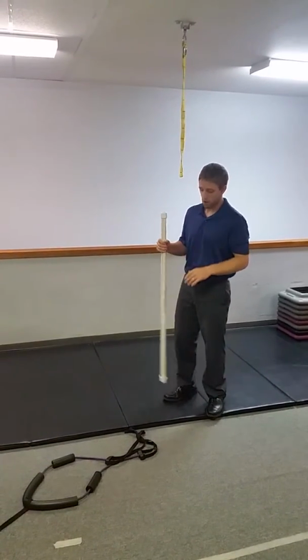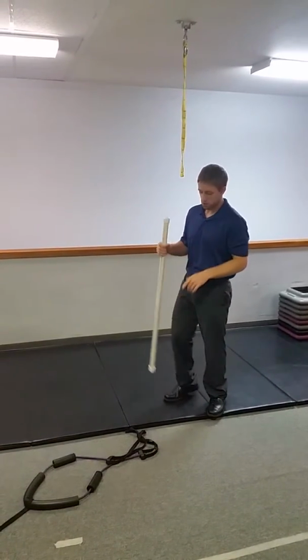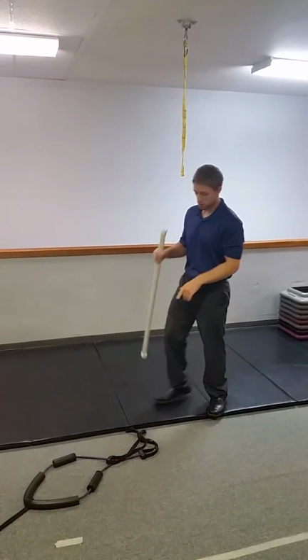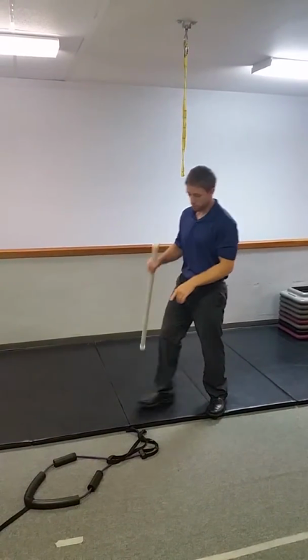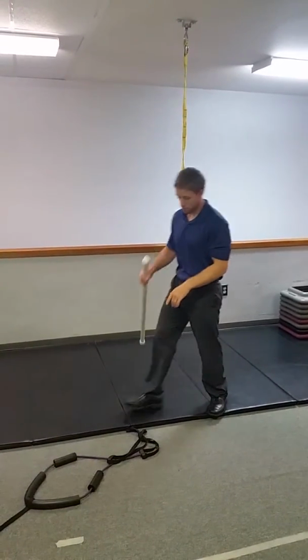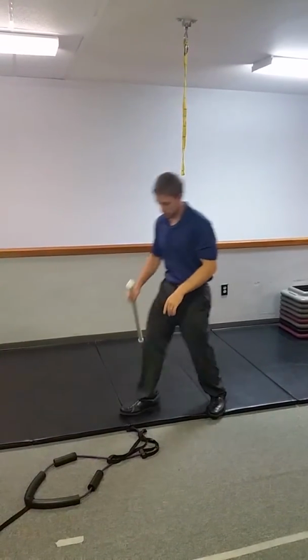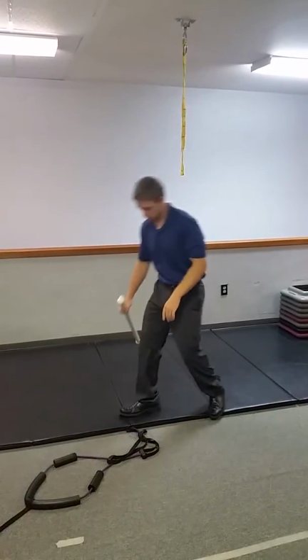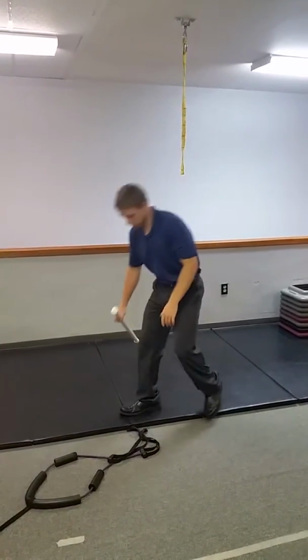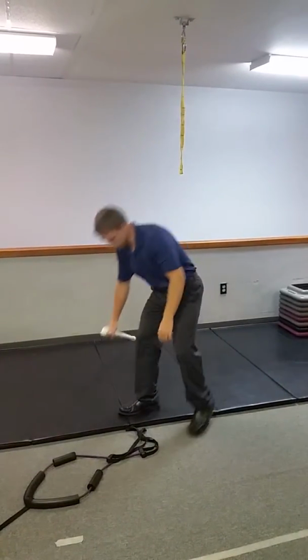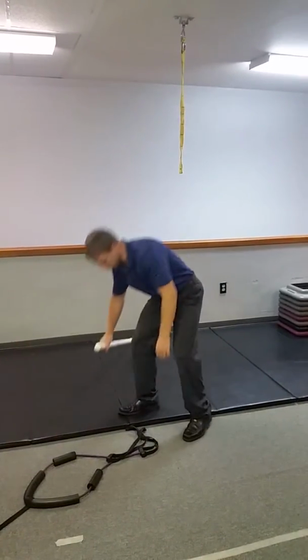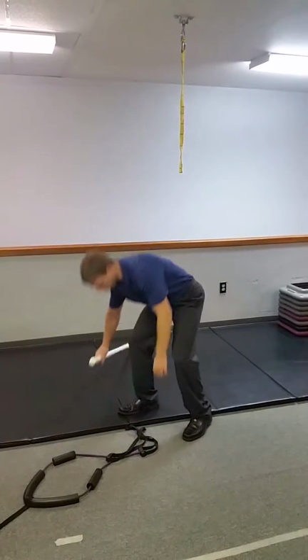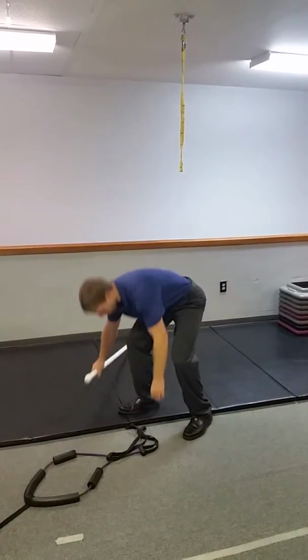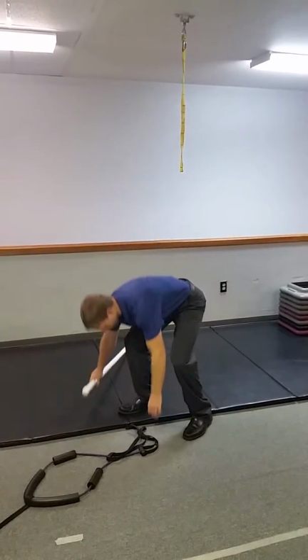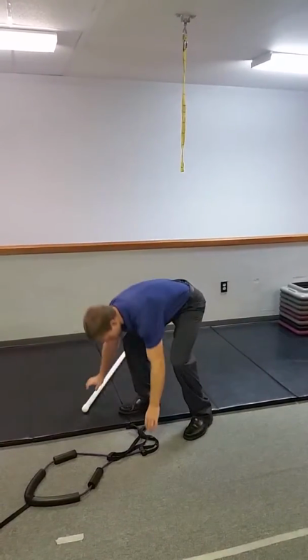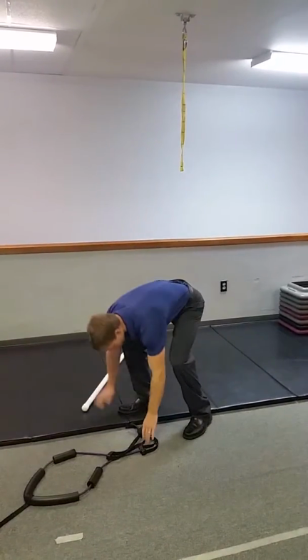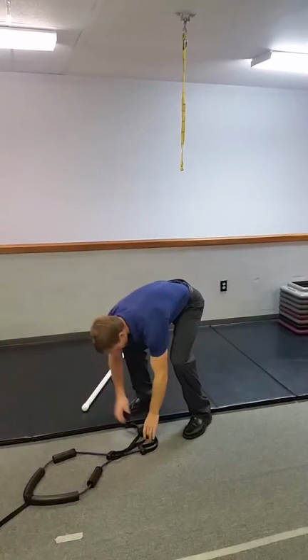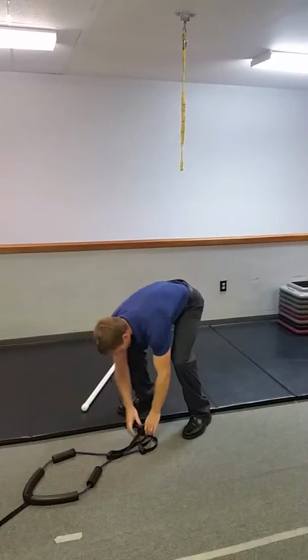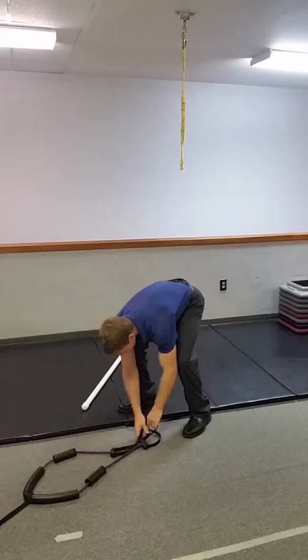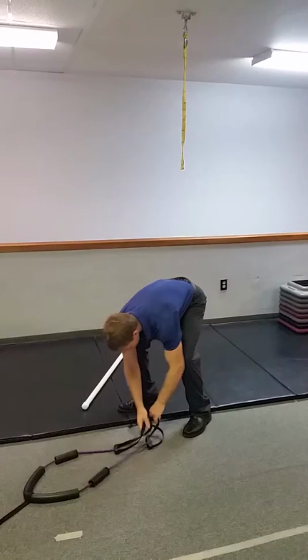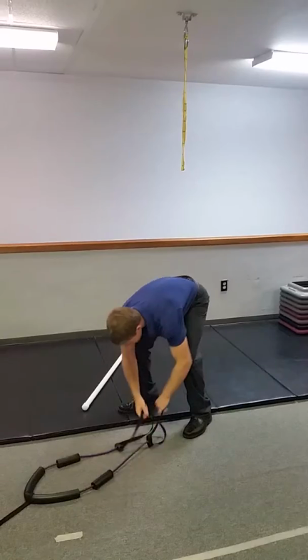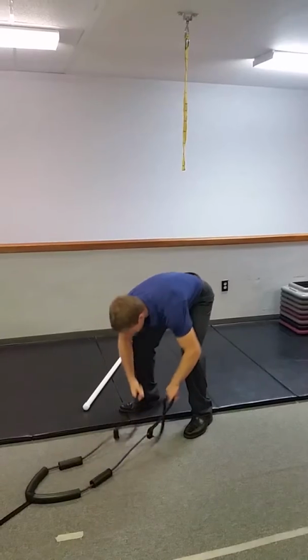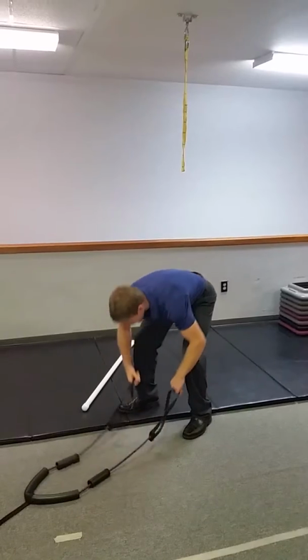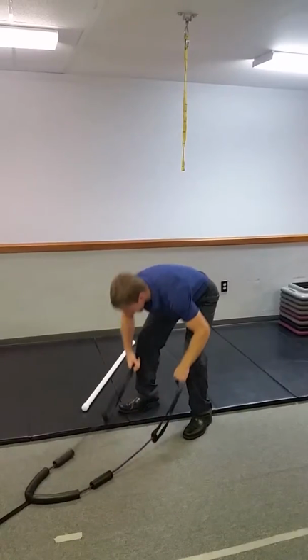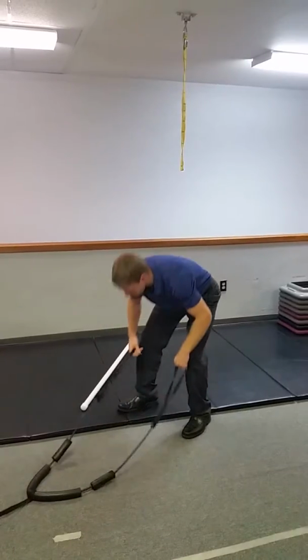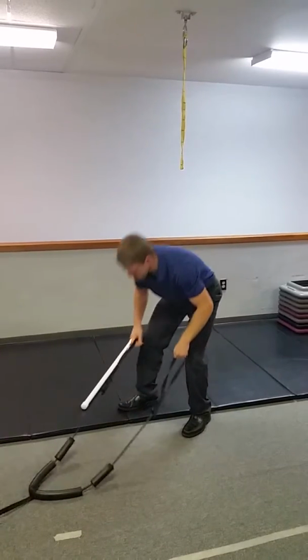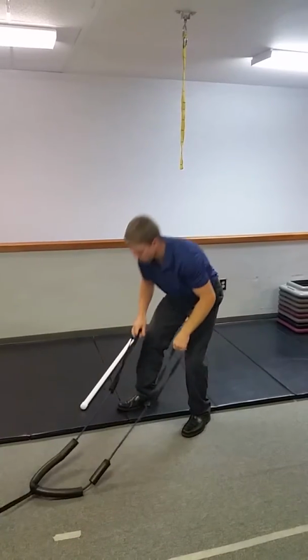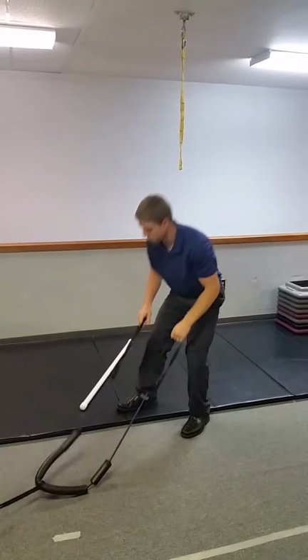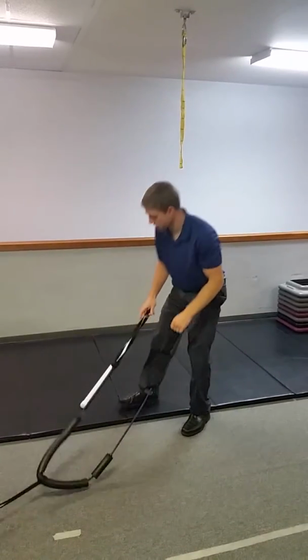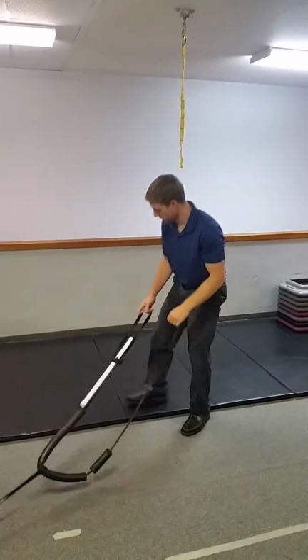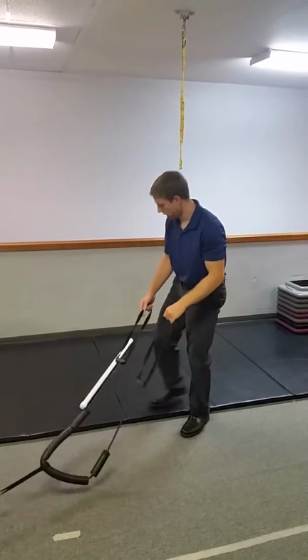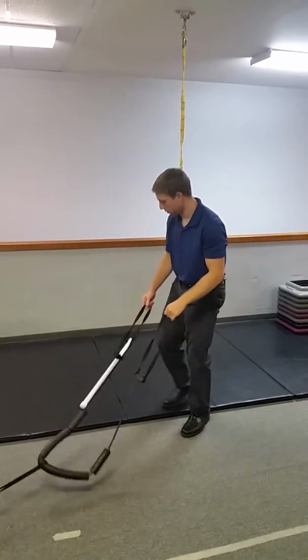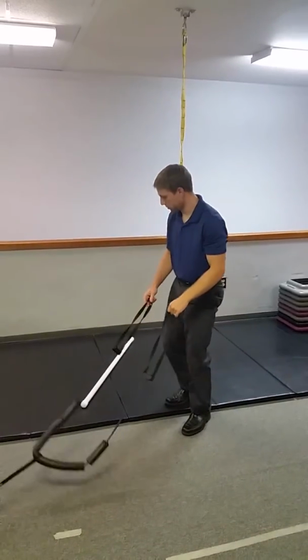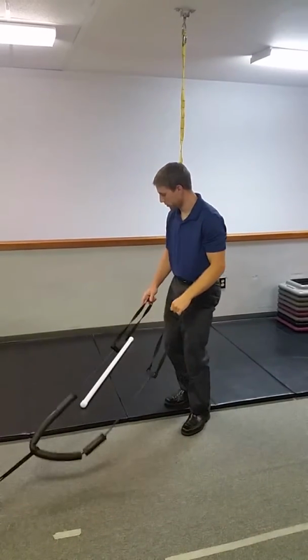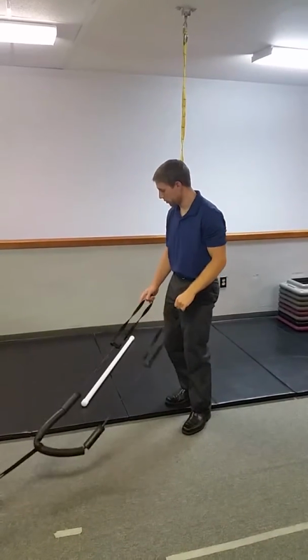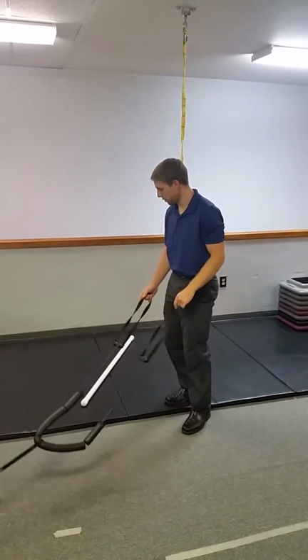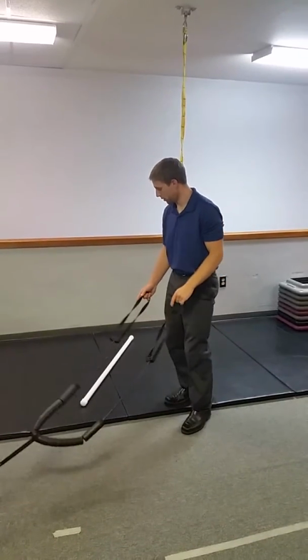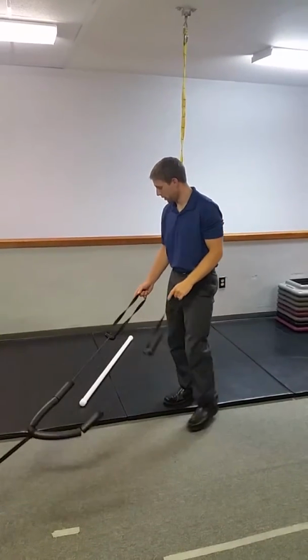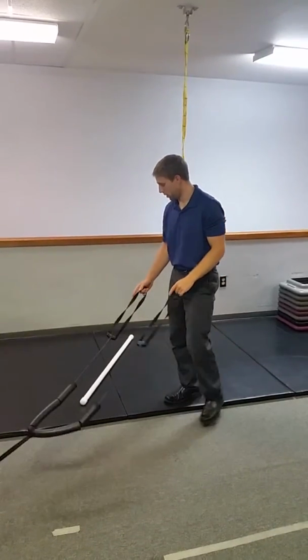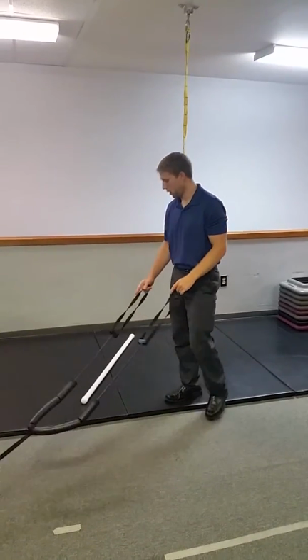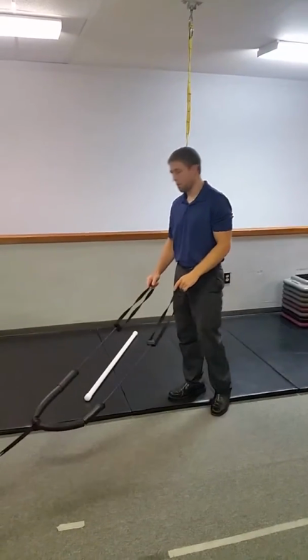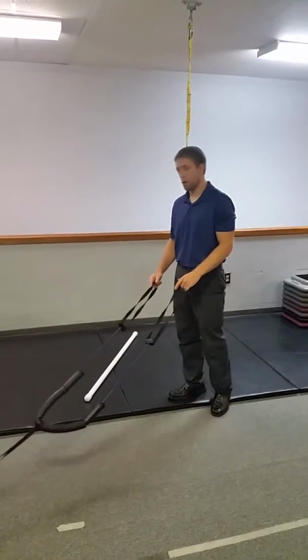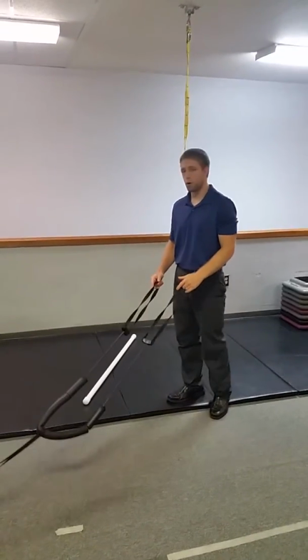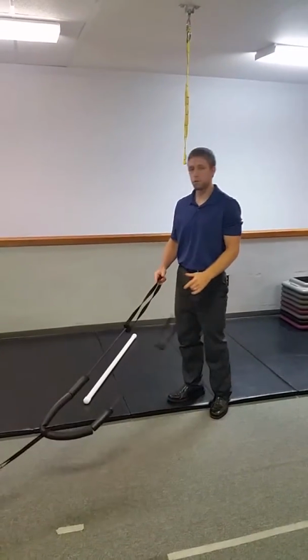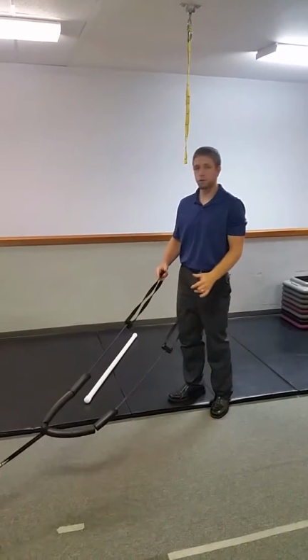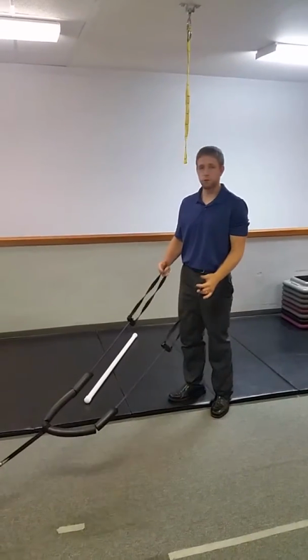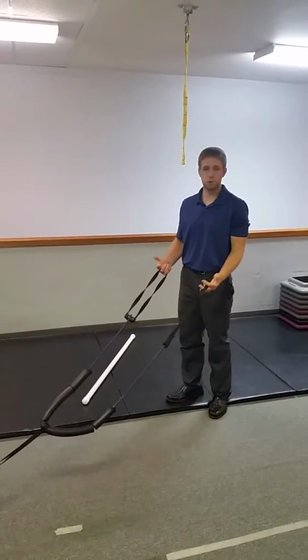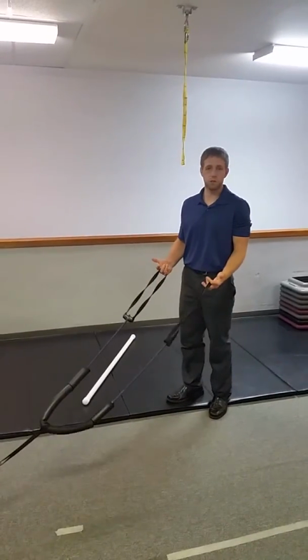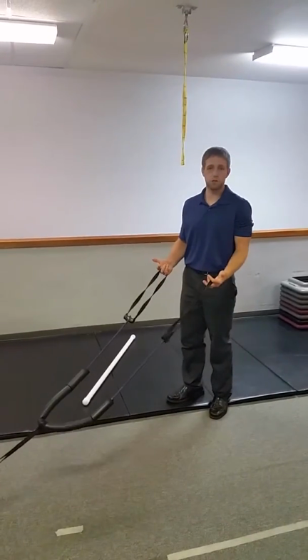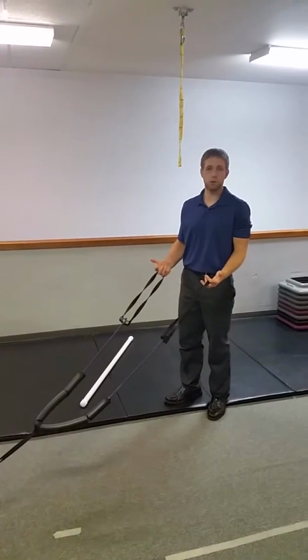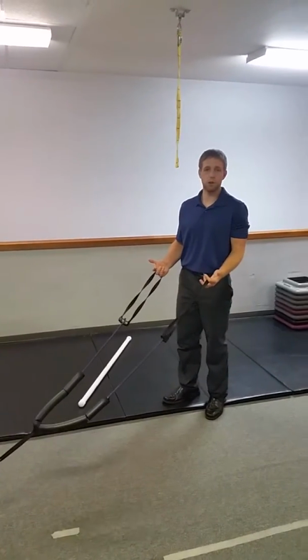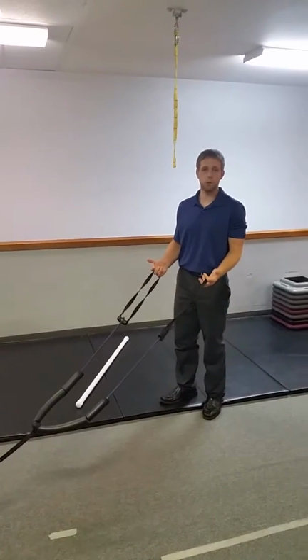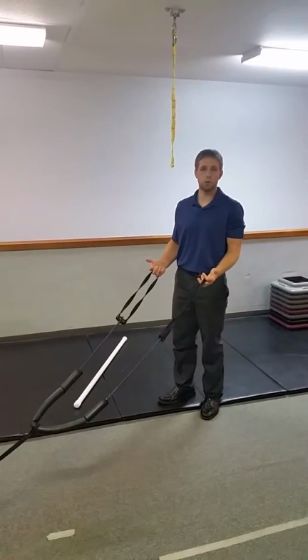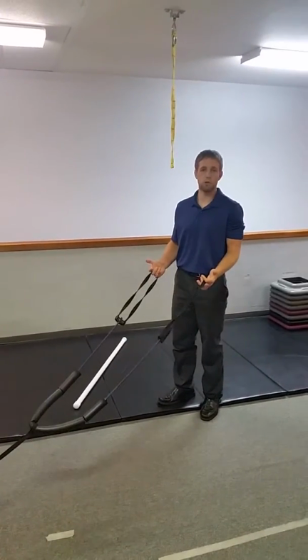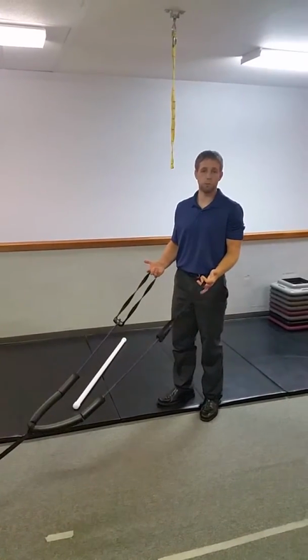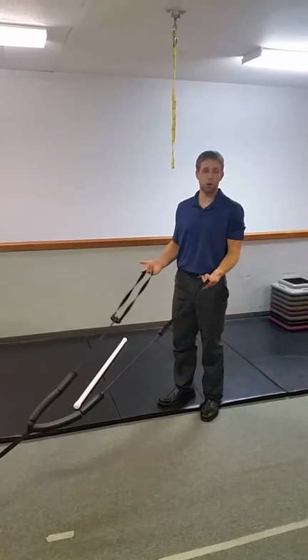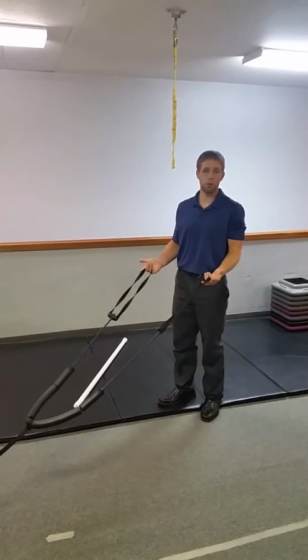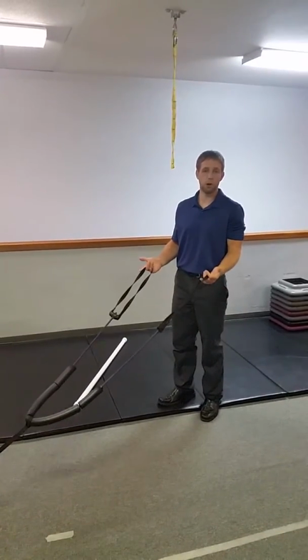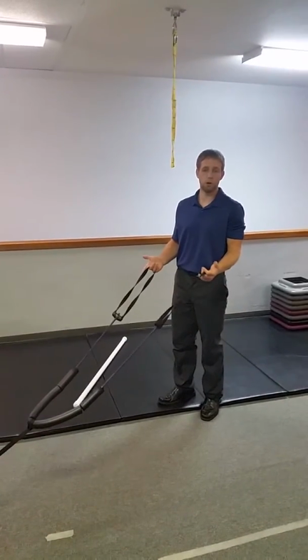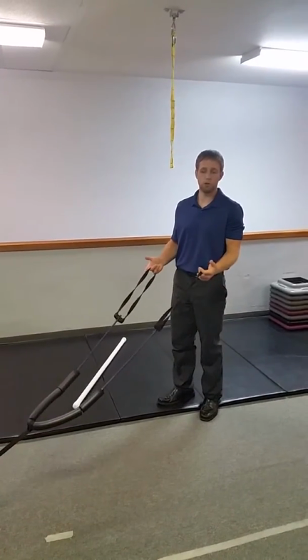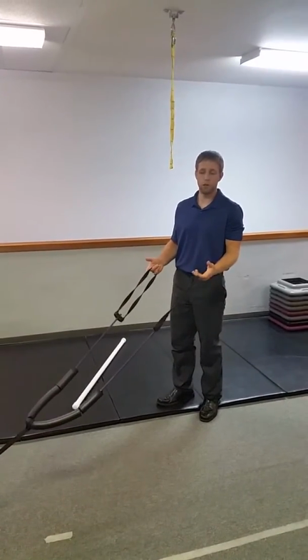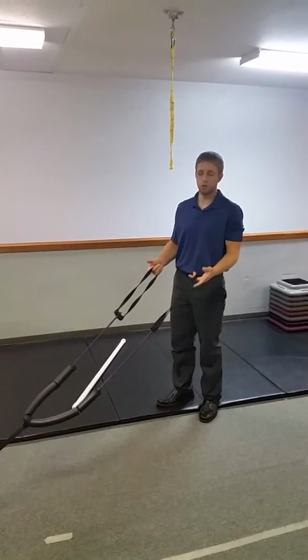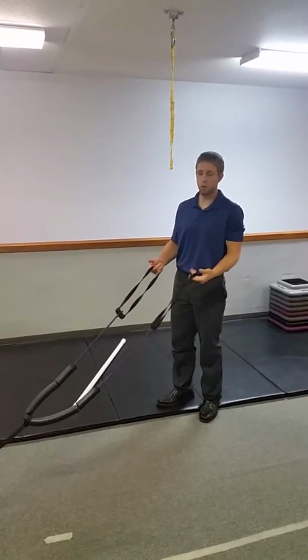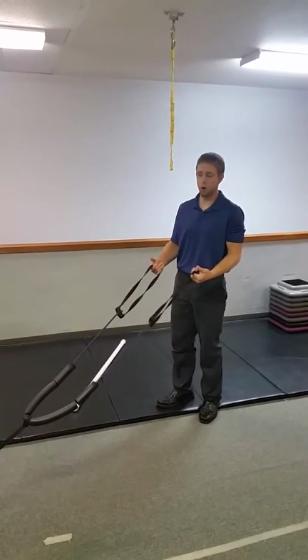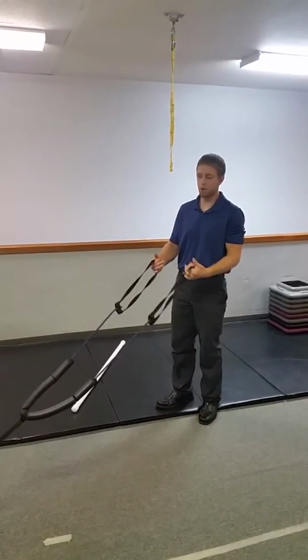First I'm going to do it with this band just in my hands, and then I'll show you how to do it with a post, which would simulate more of a barbell overhead squat.